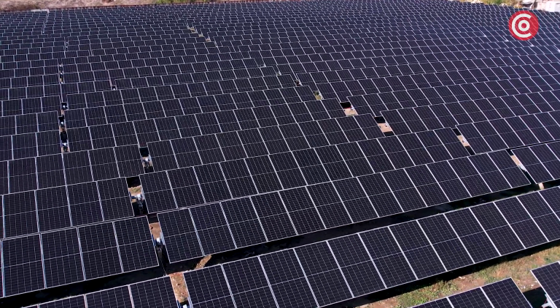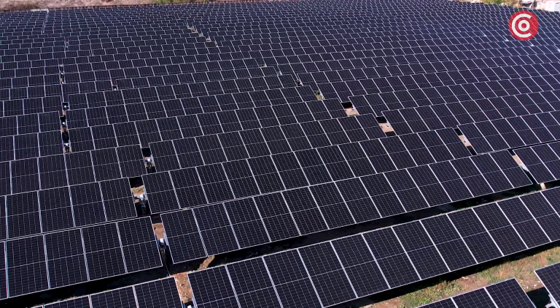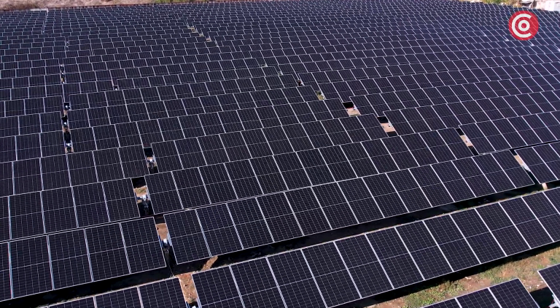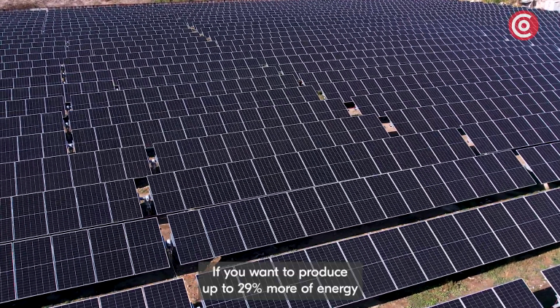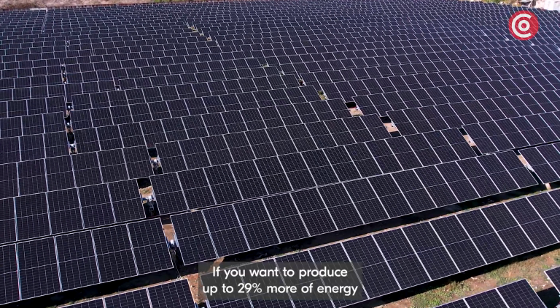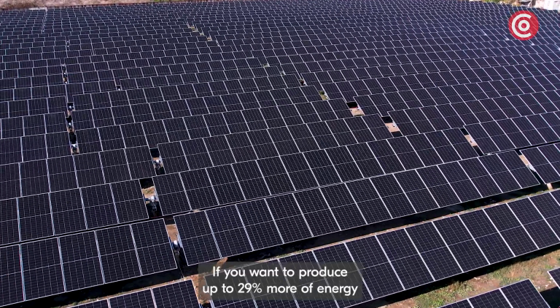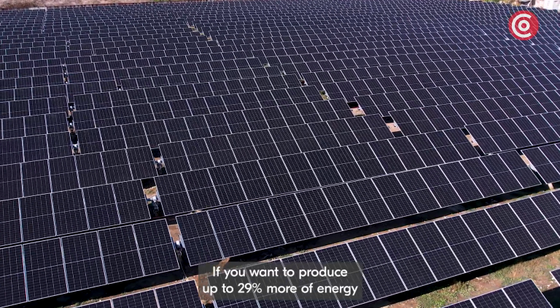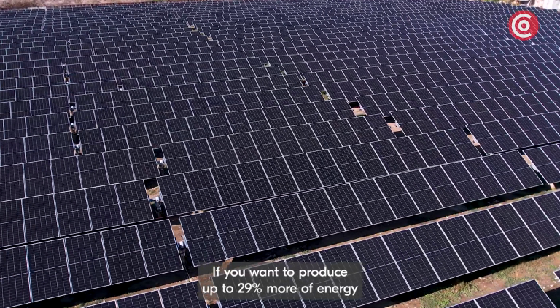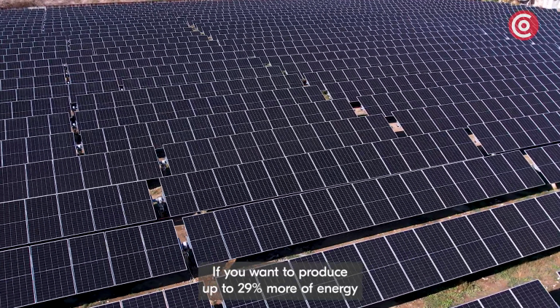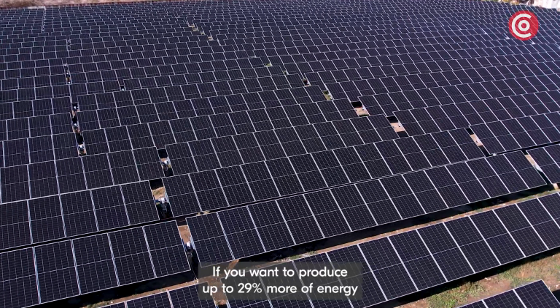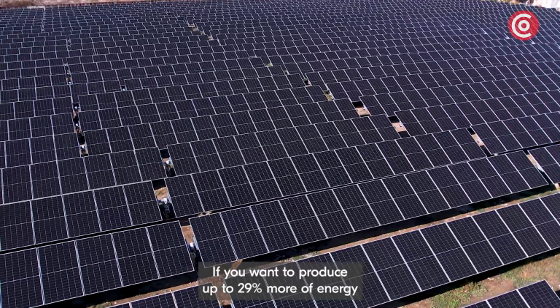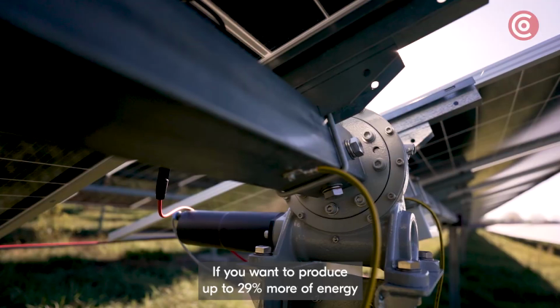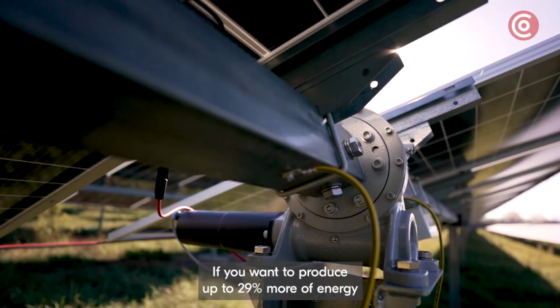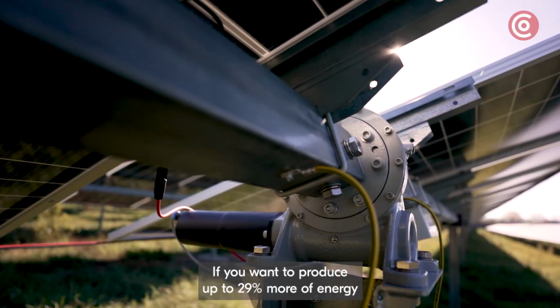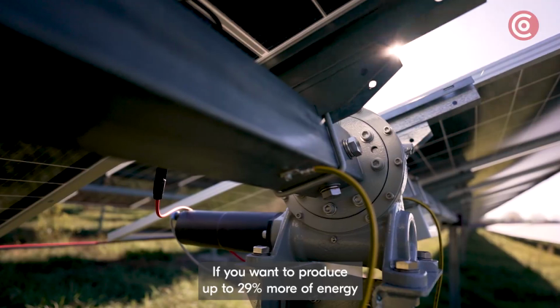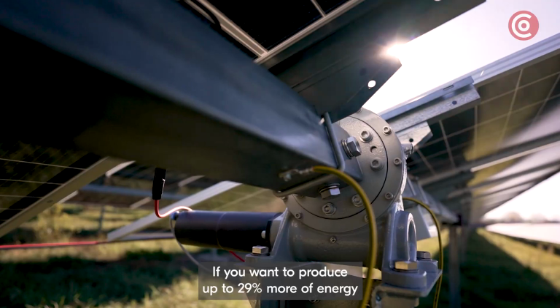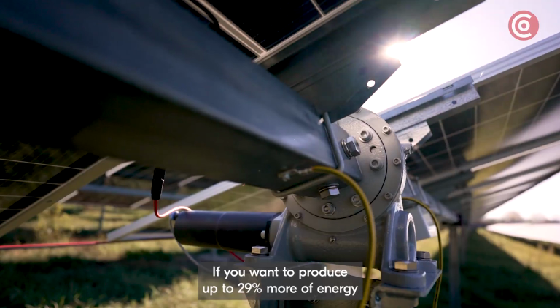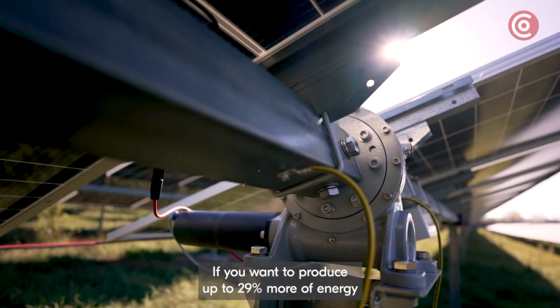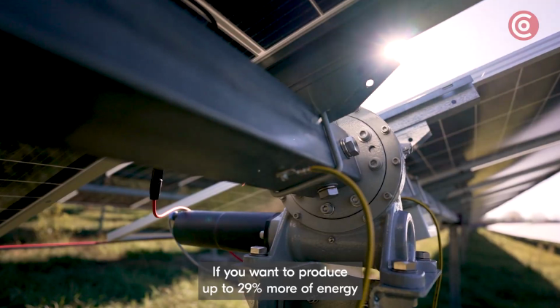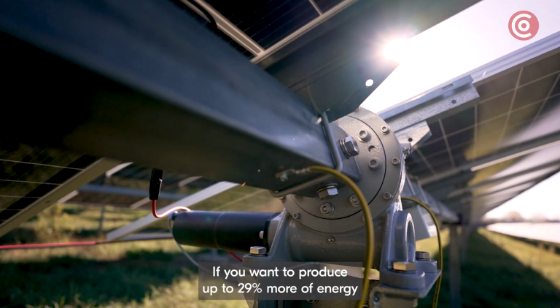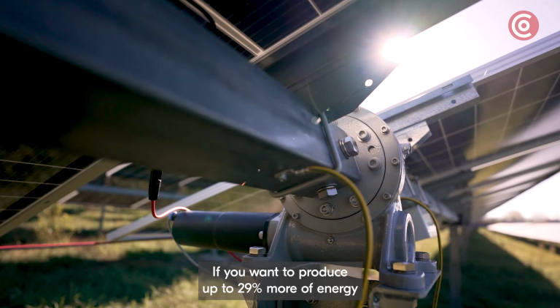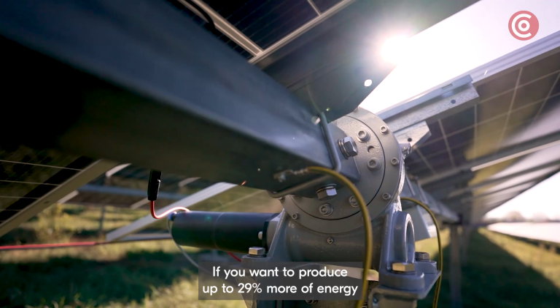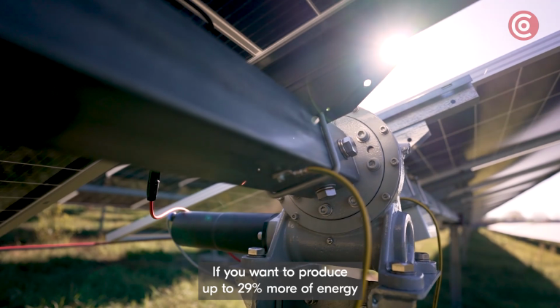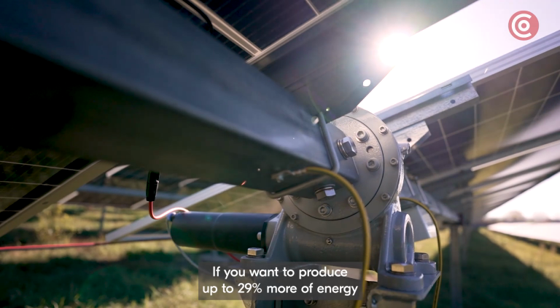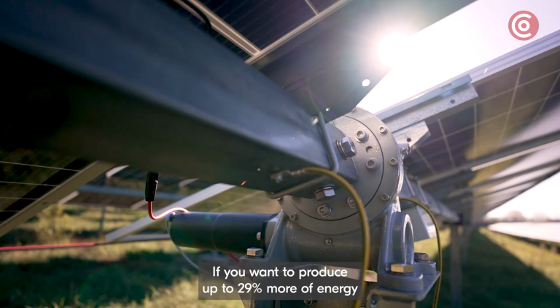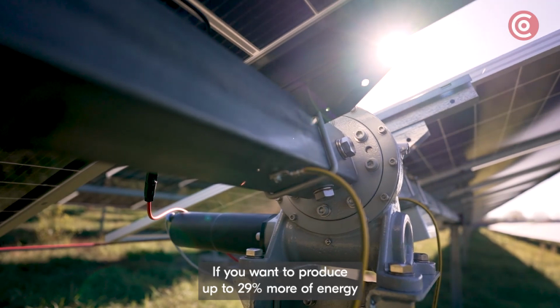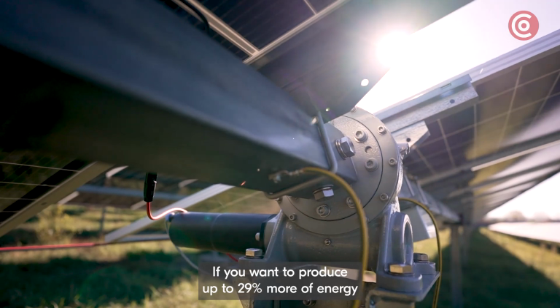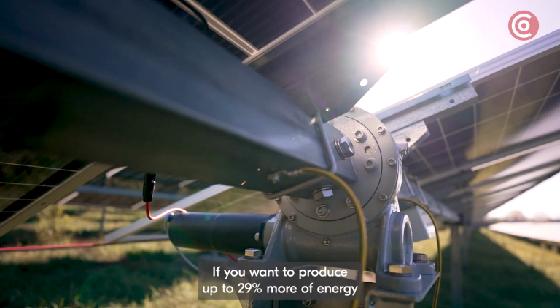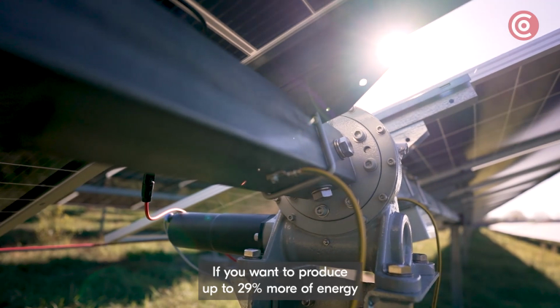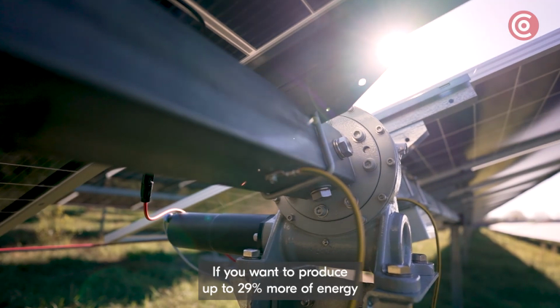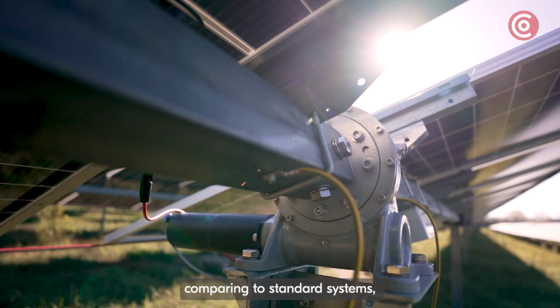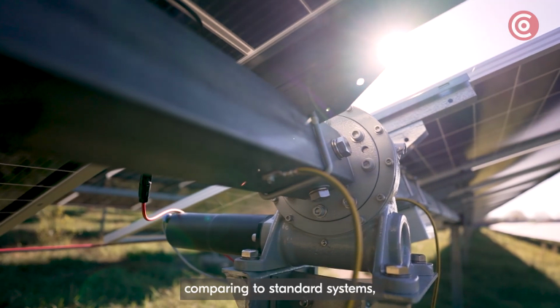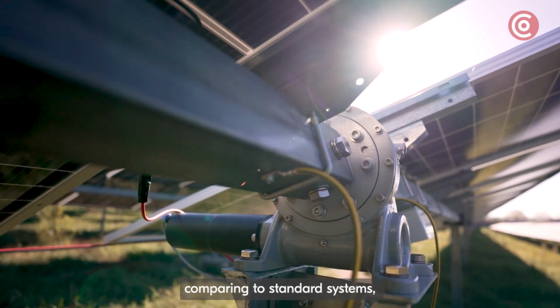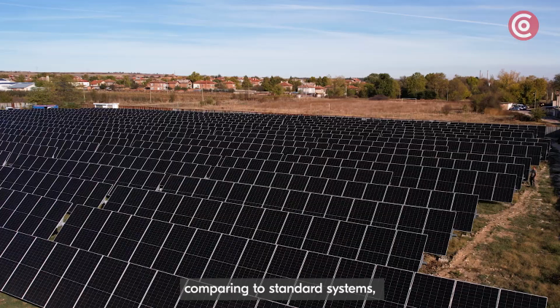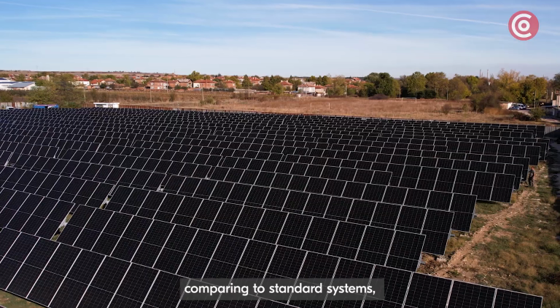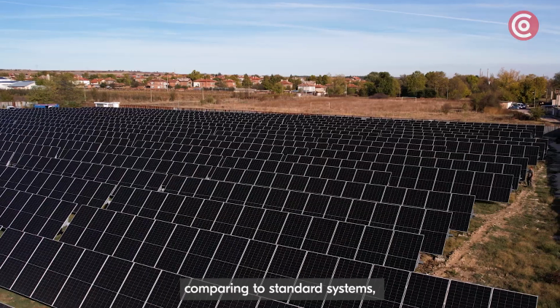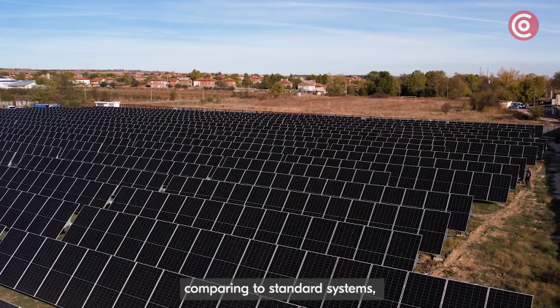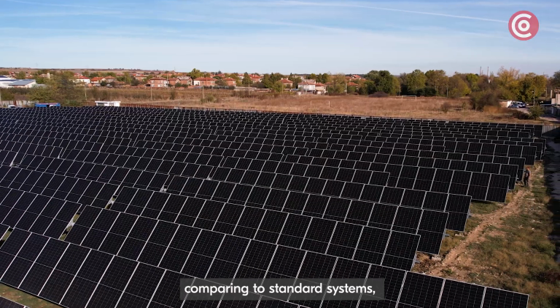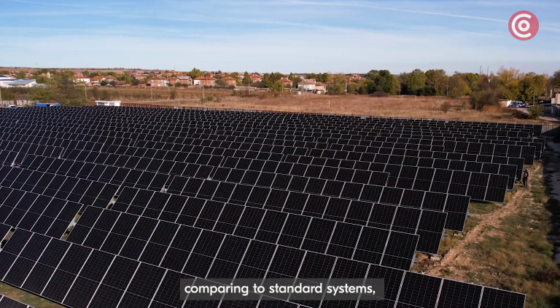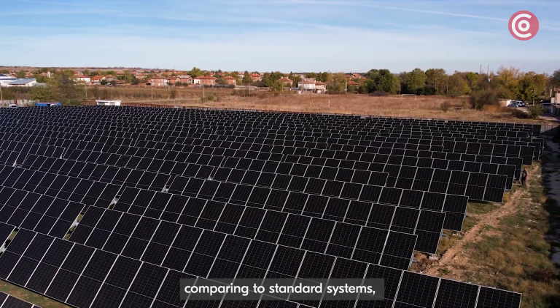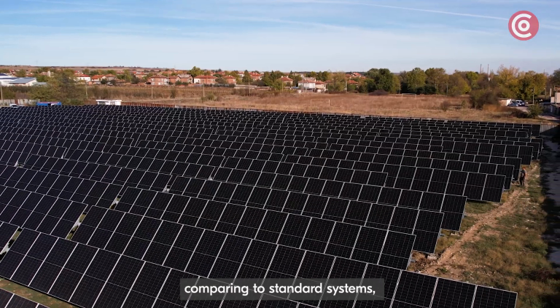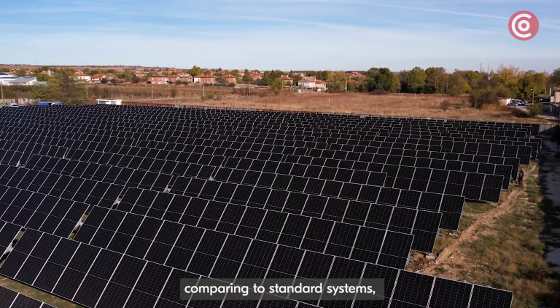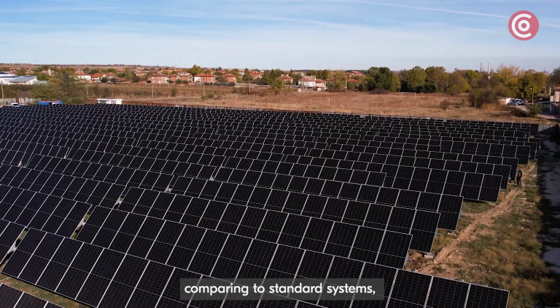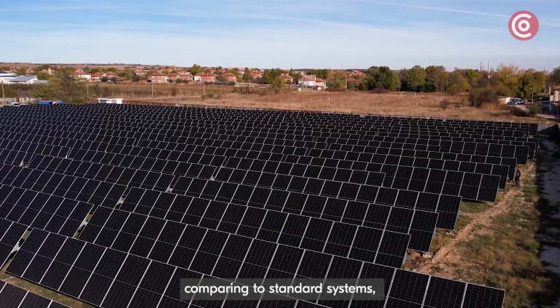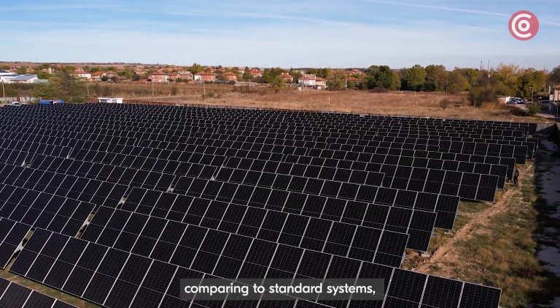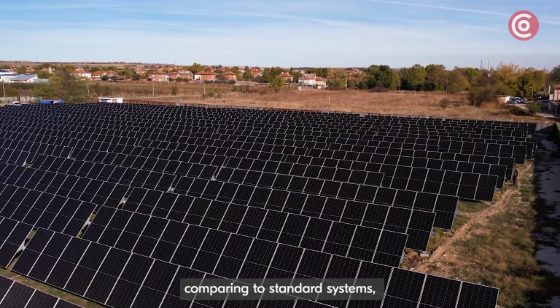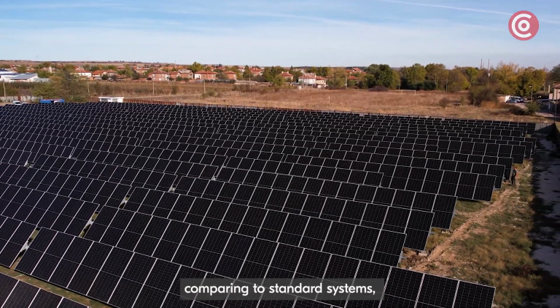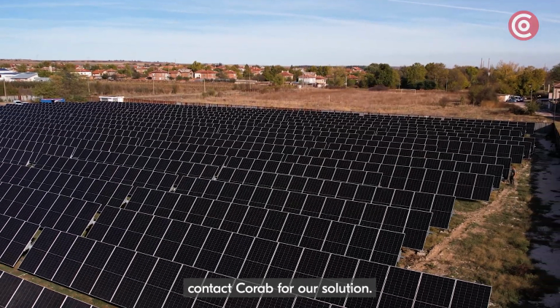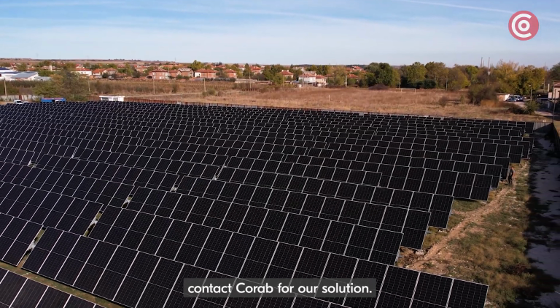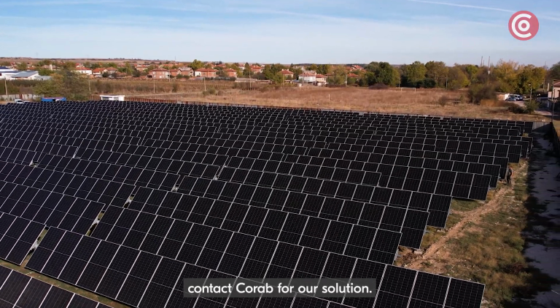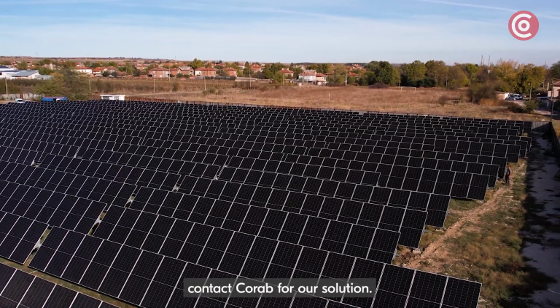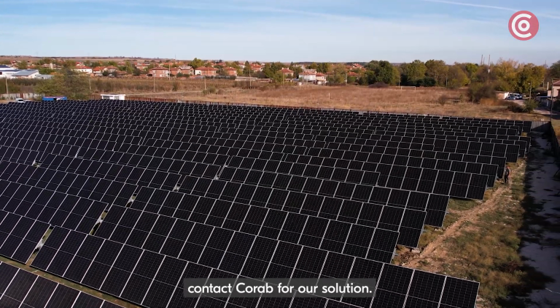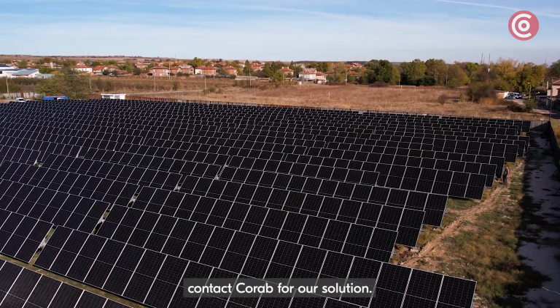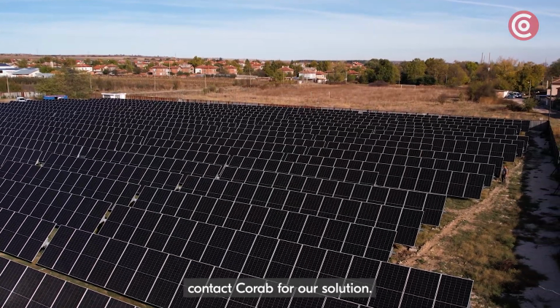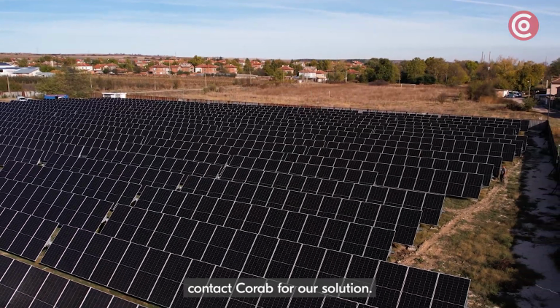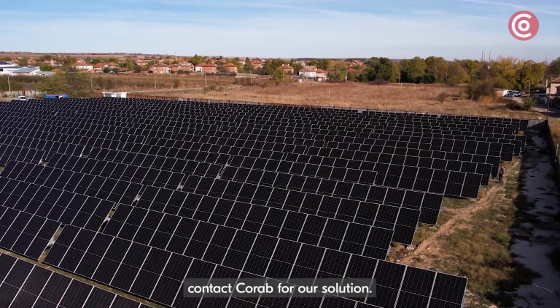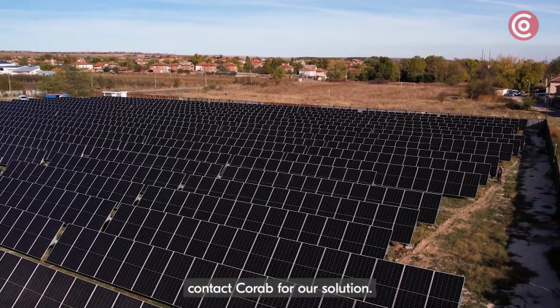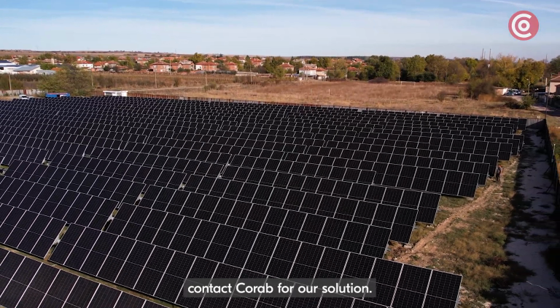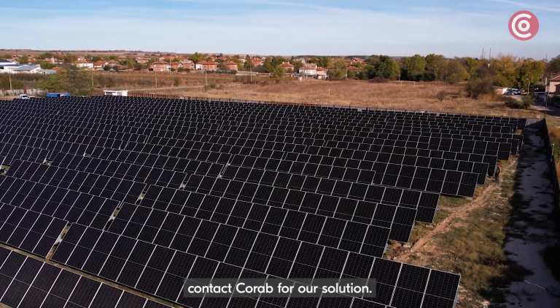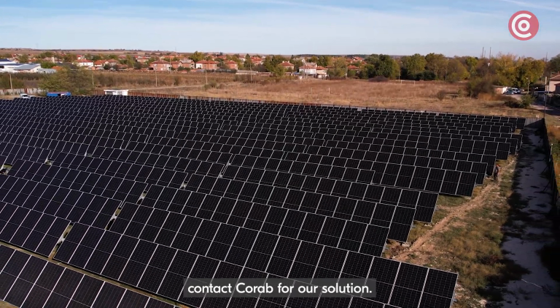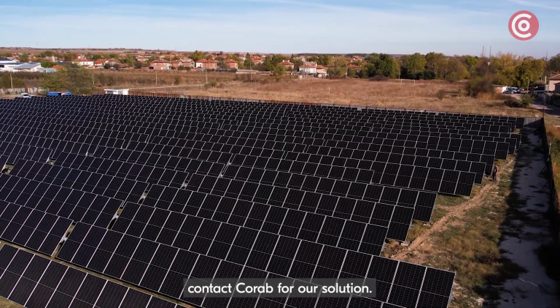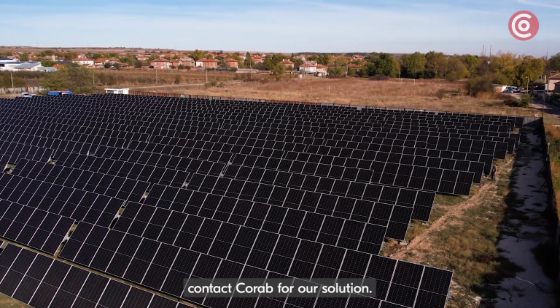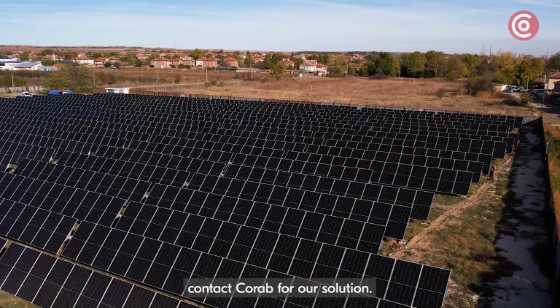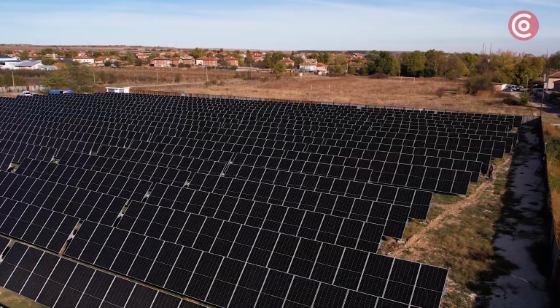If you want to produce up to 29% more energy compared to standard systems, contact Korob for our solution.